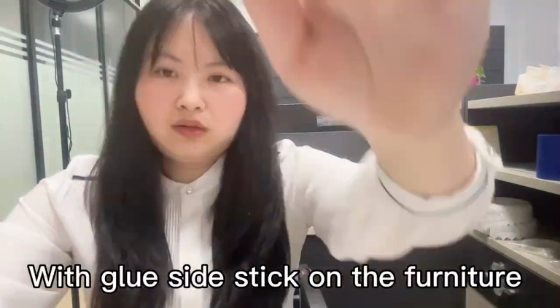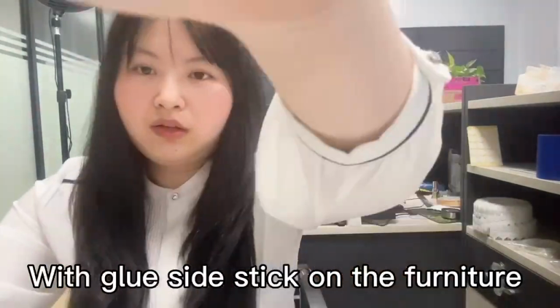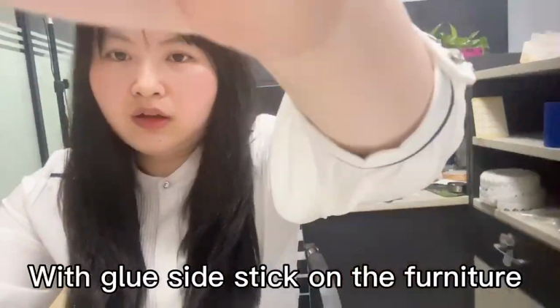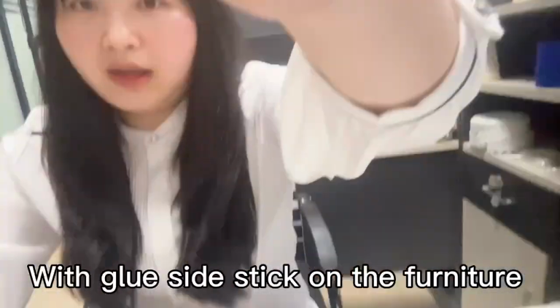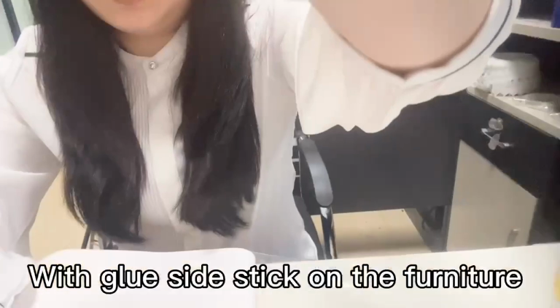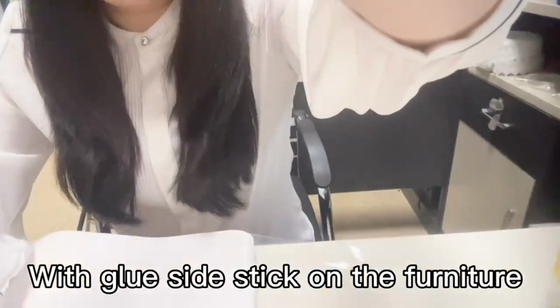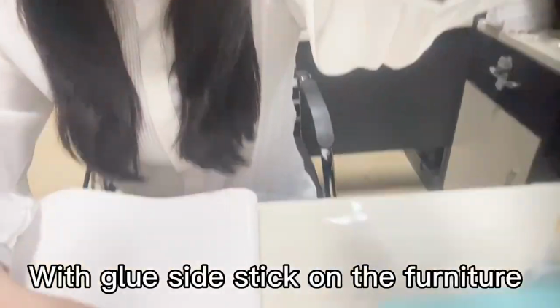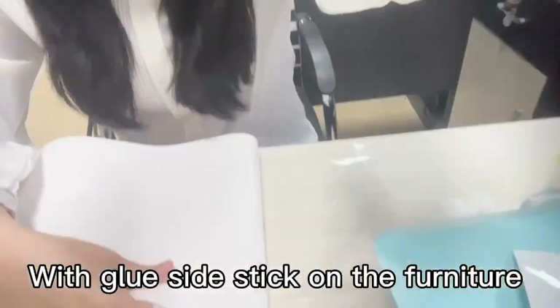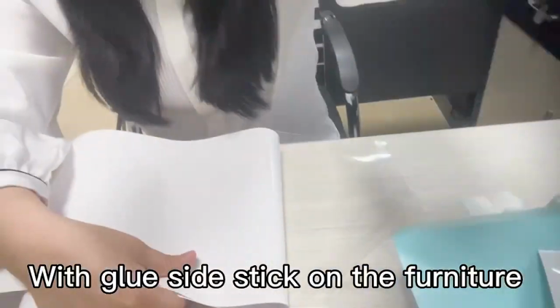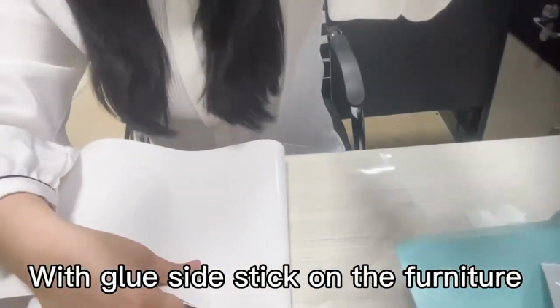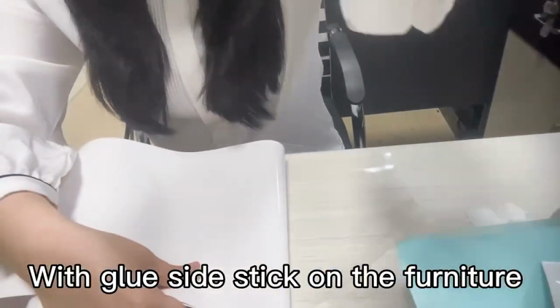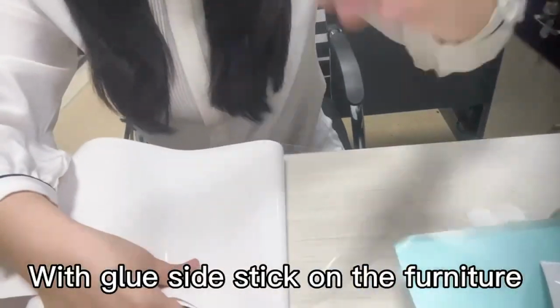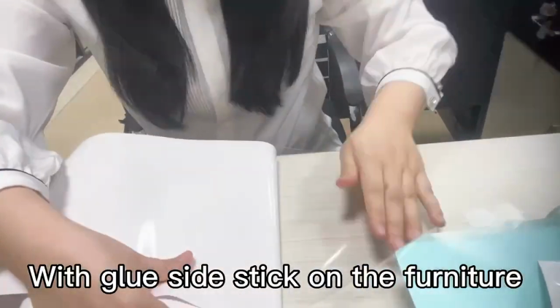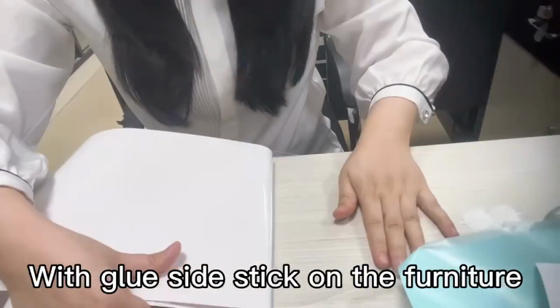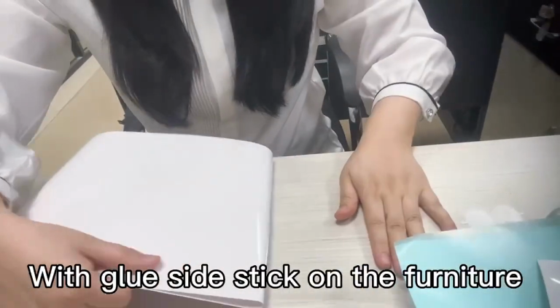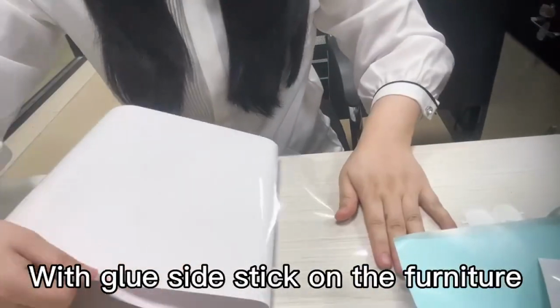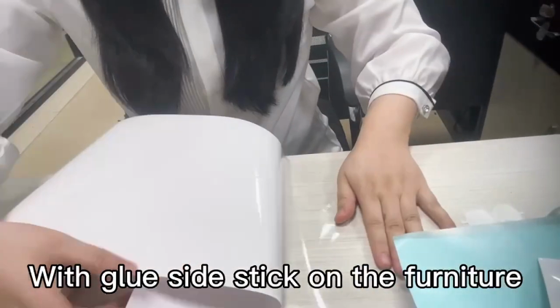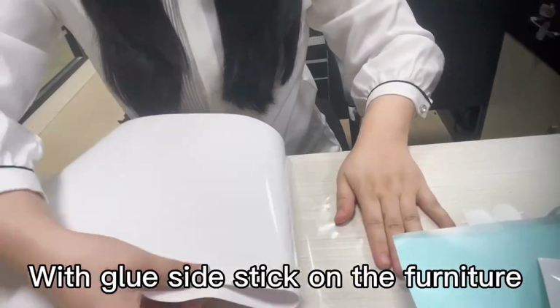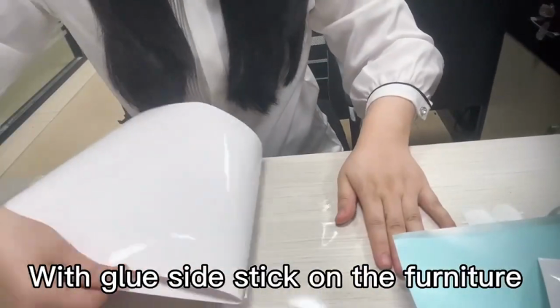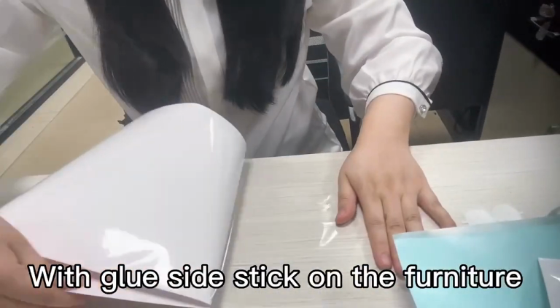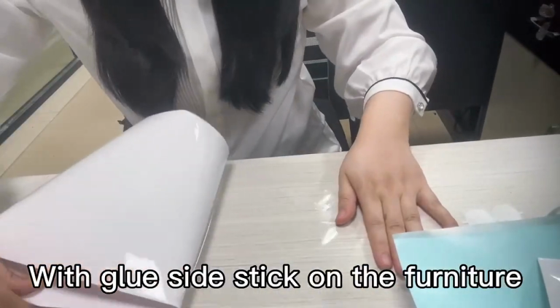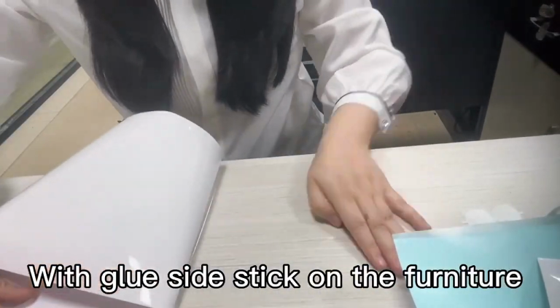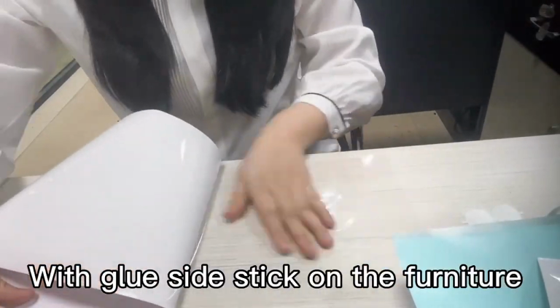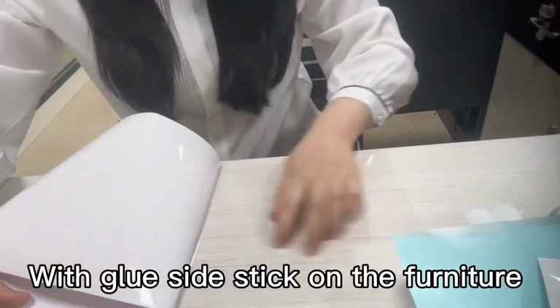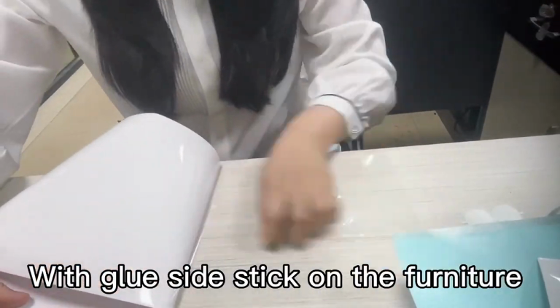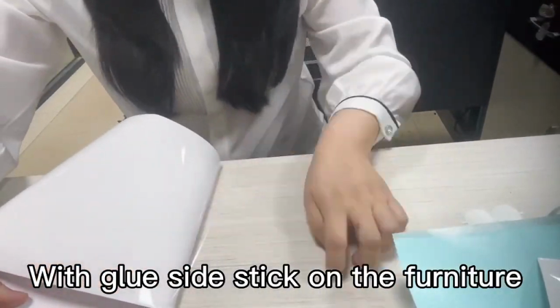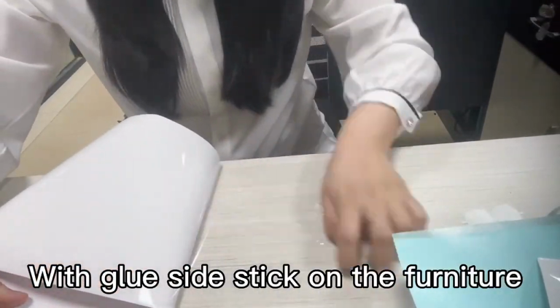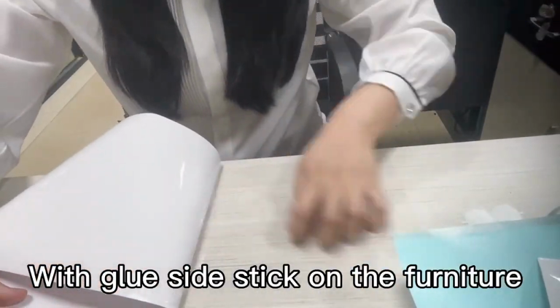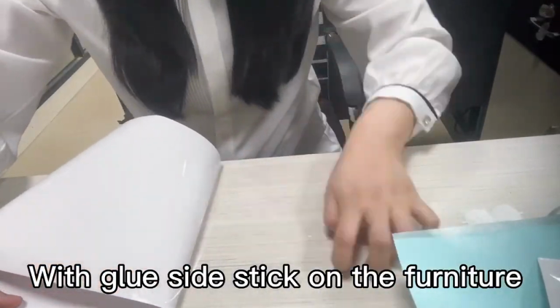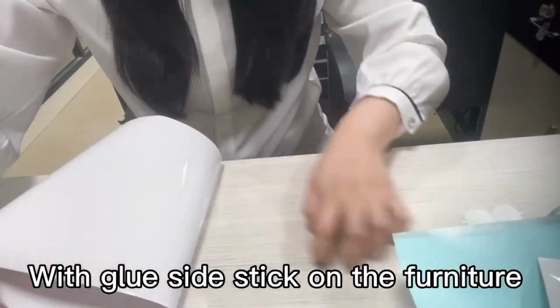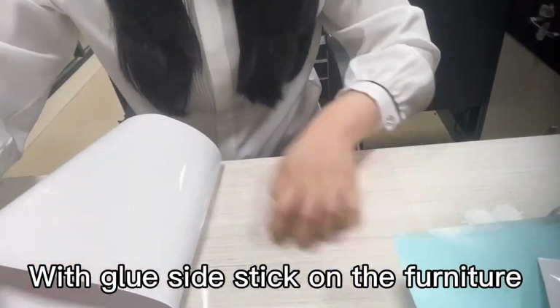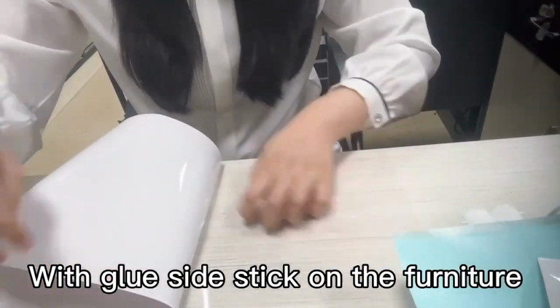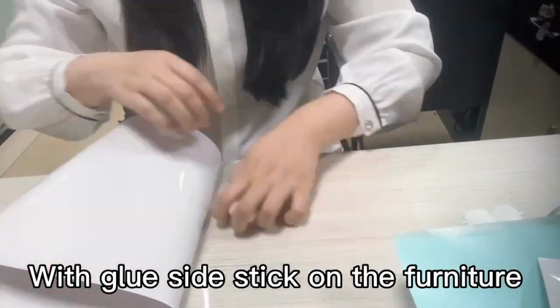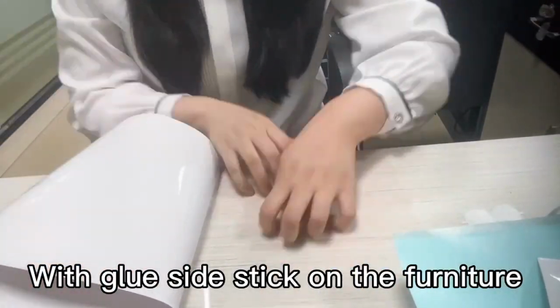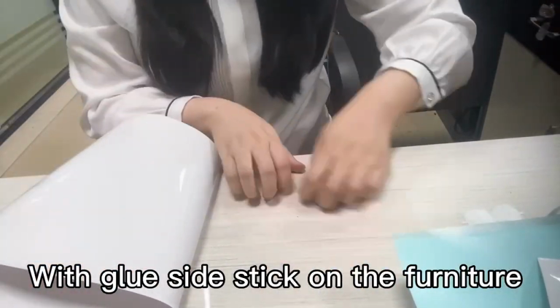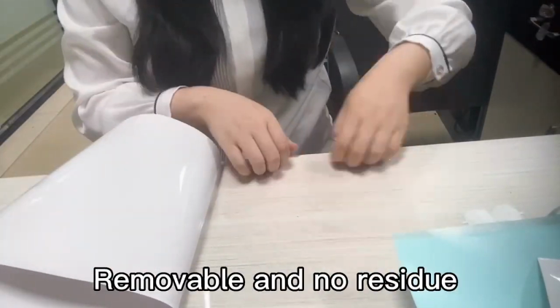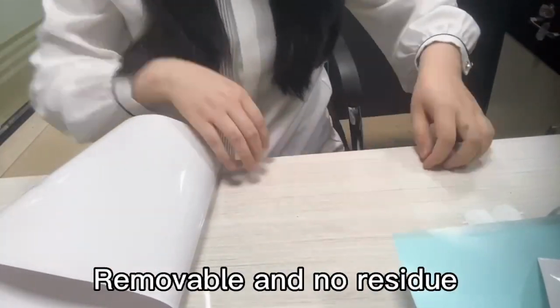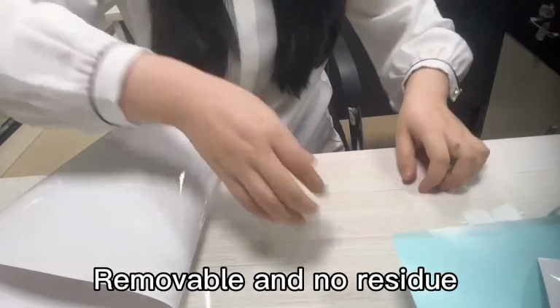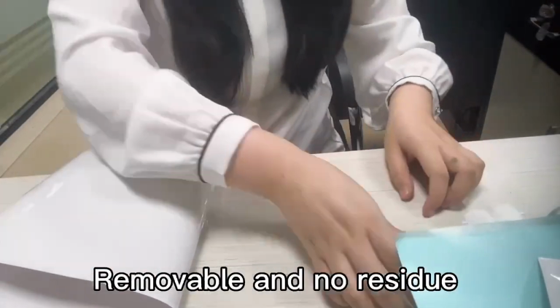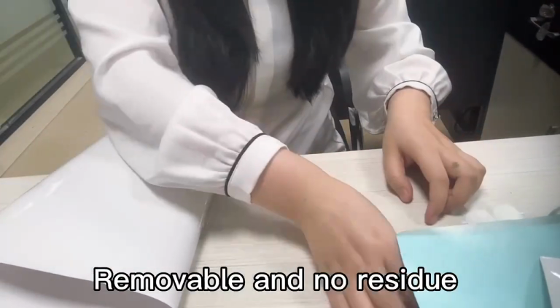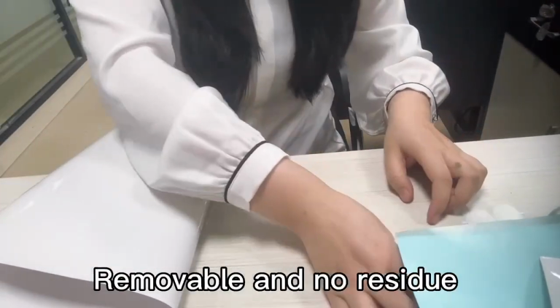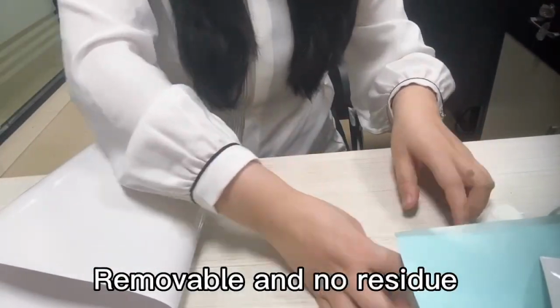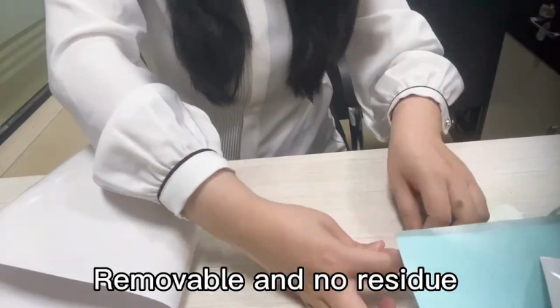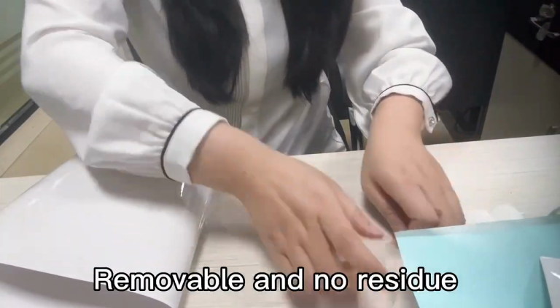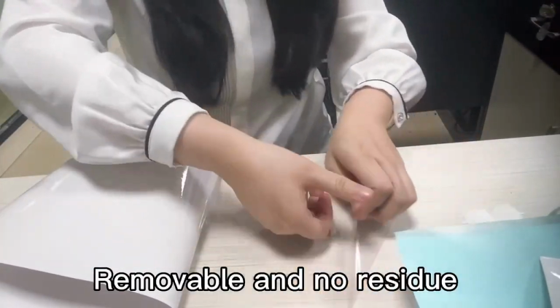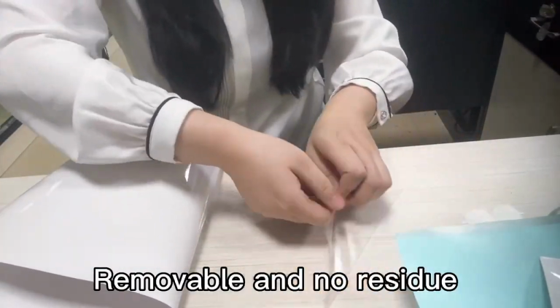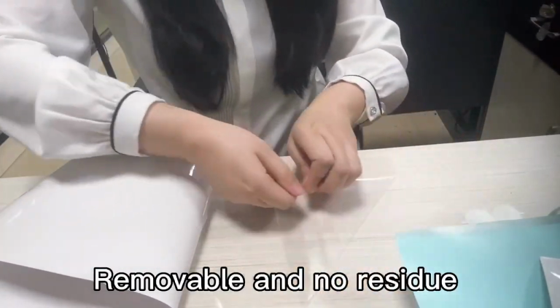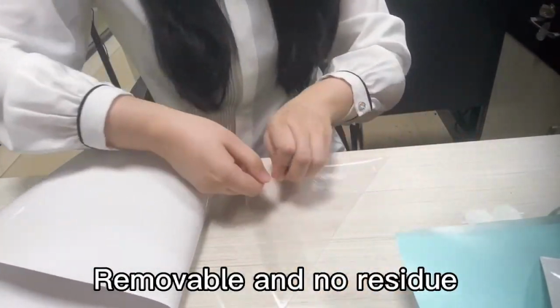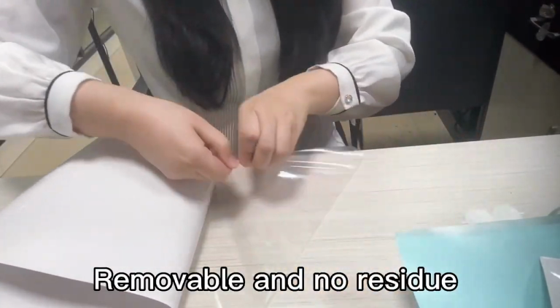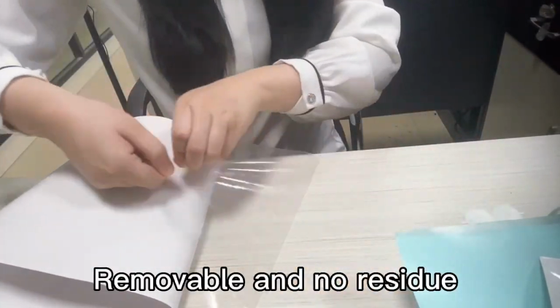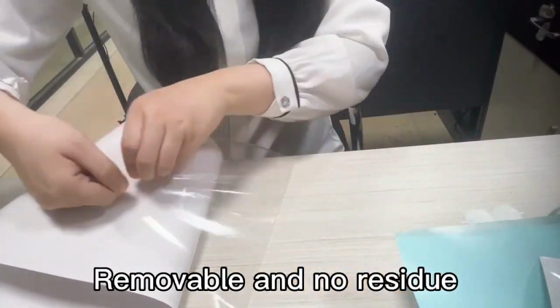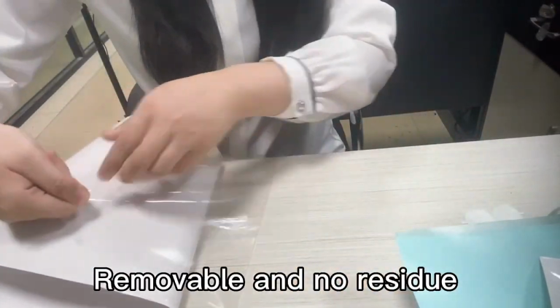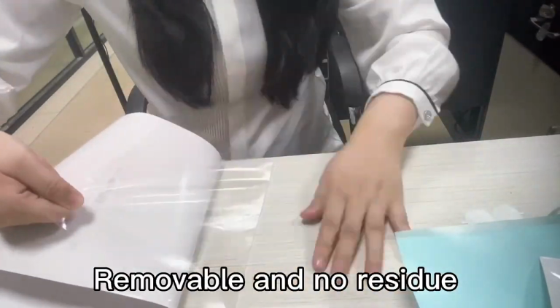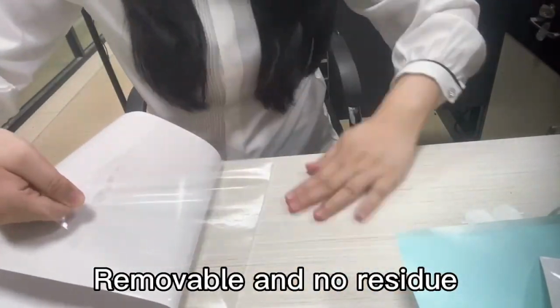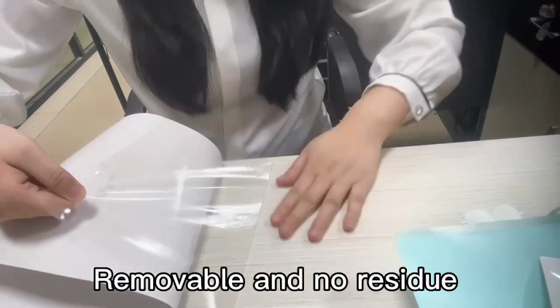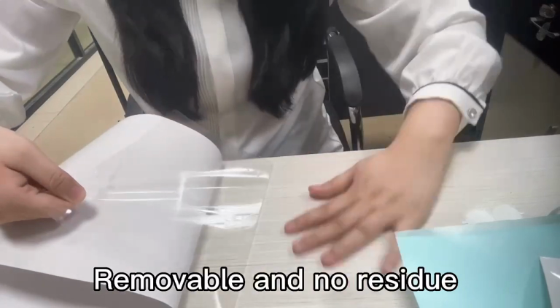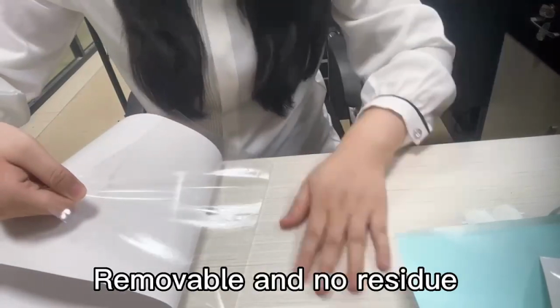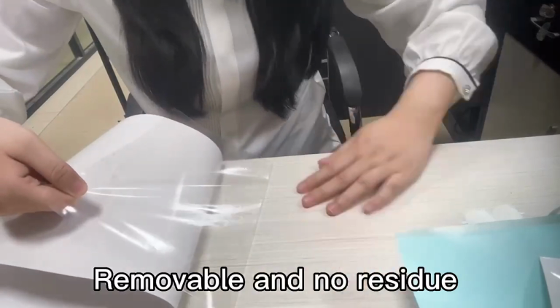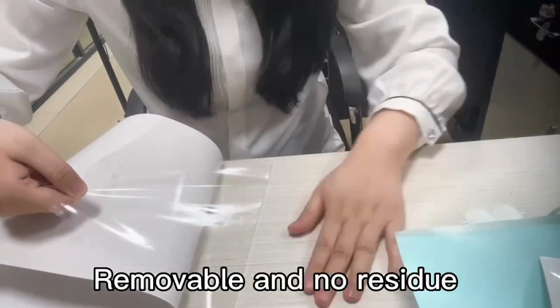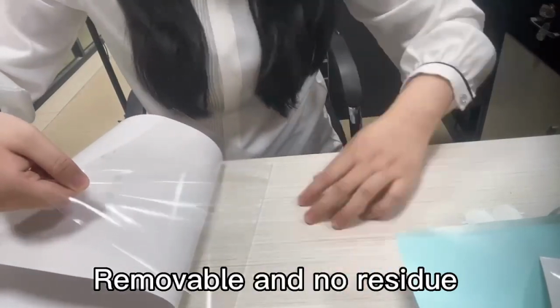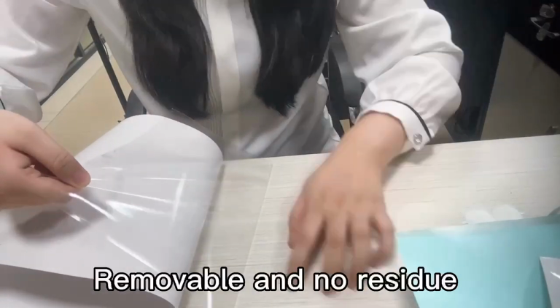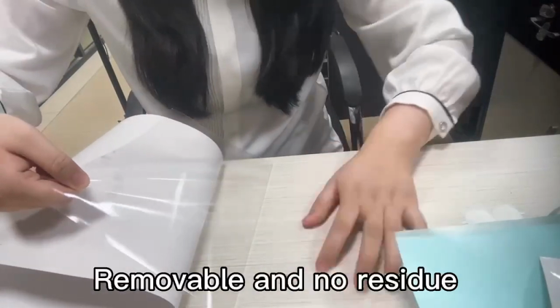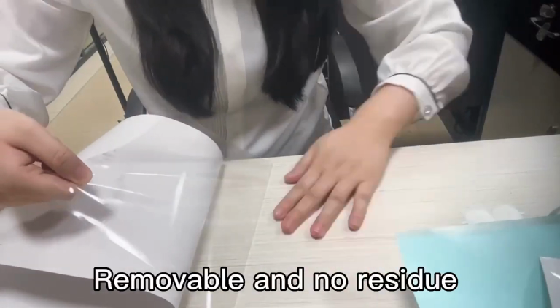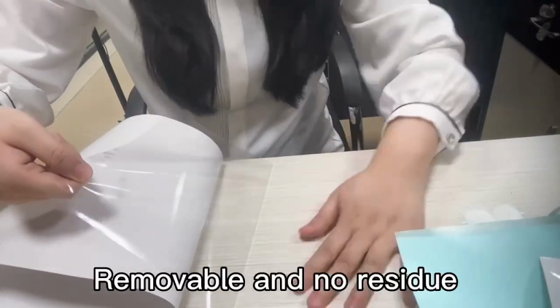Tile it onto the table, and tile it on. The one side left has the glue on the table.